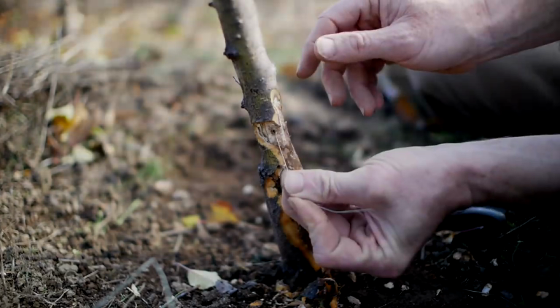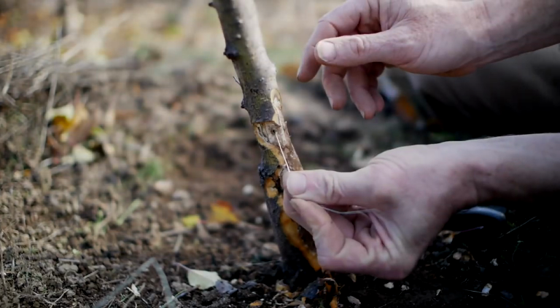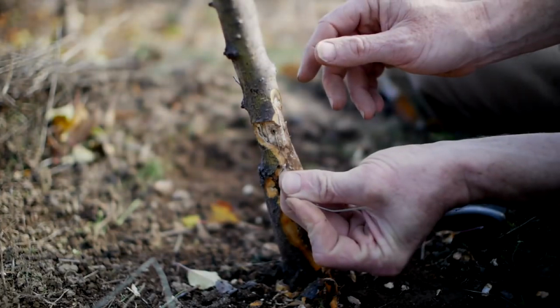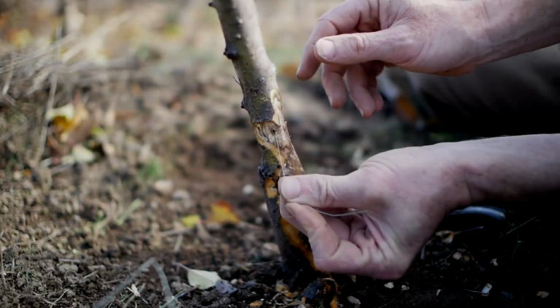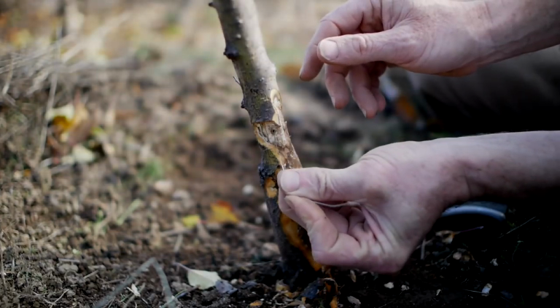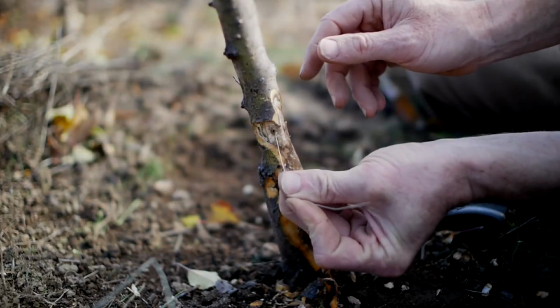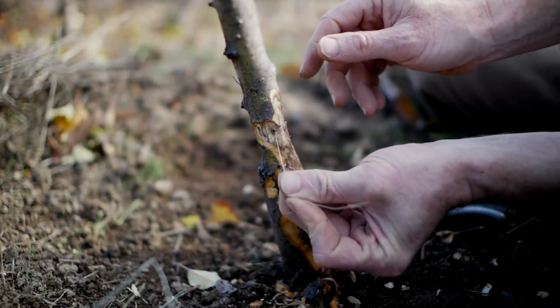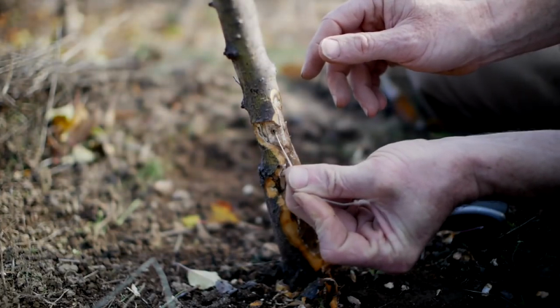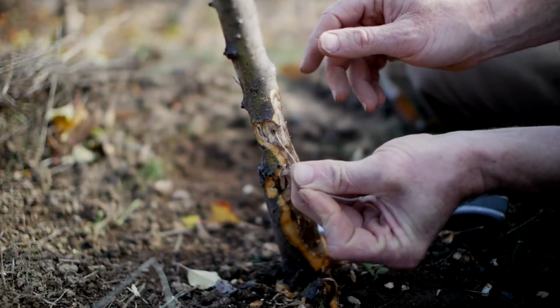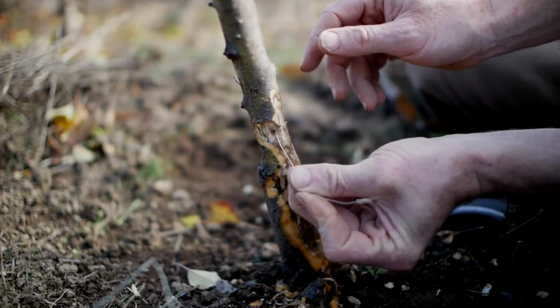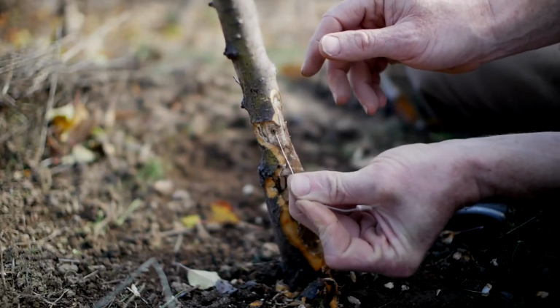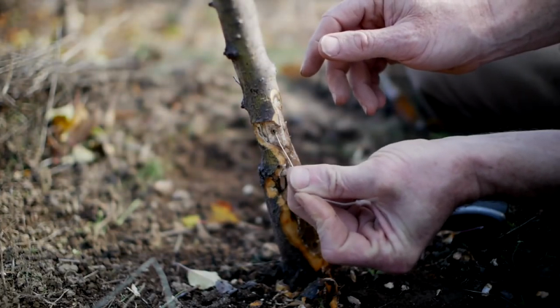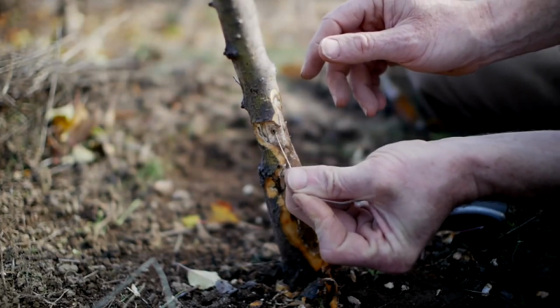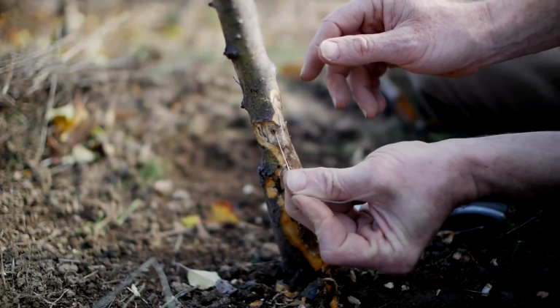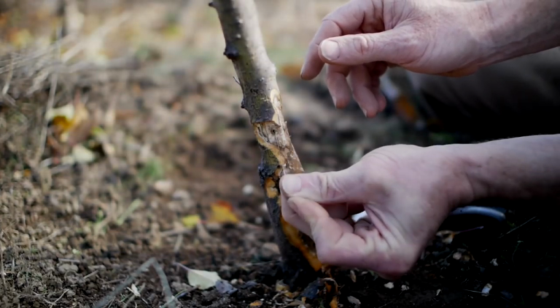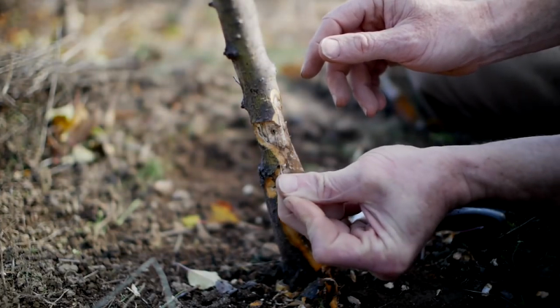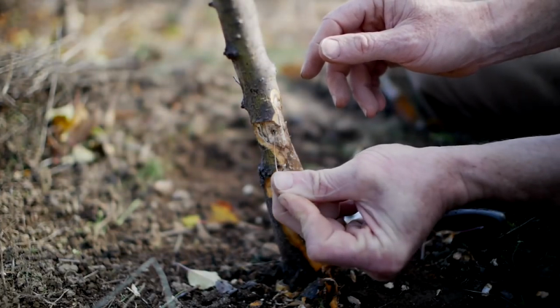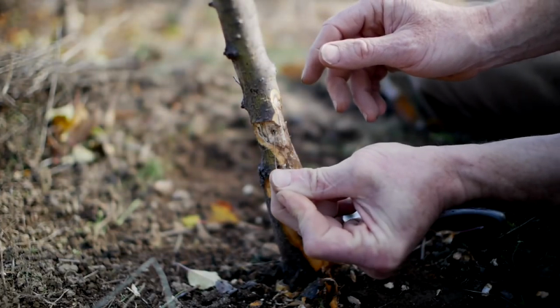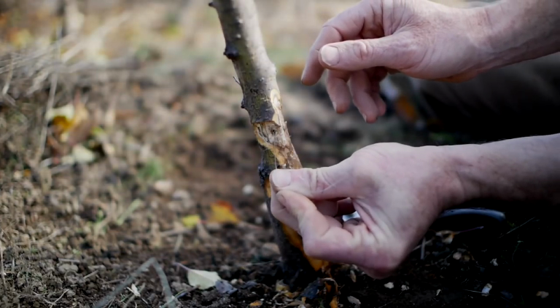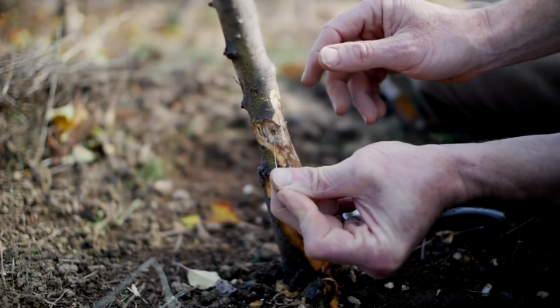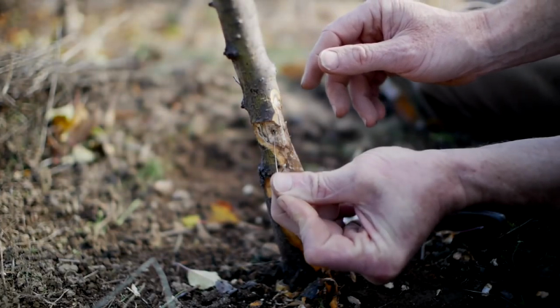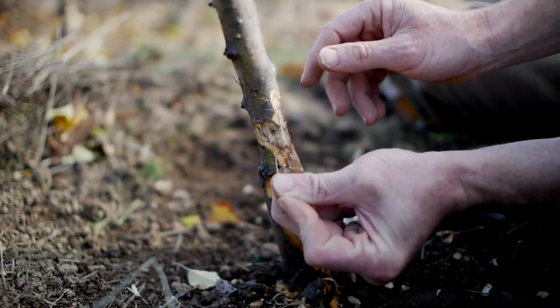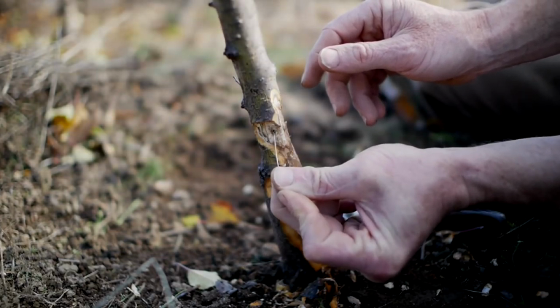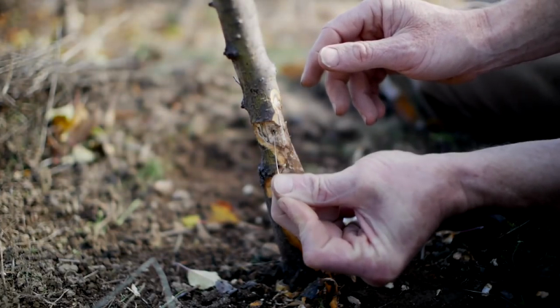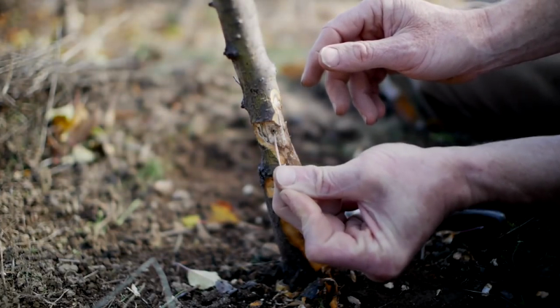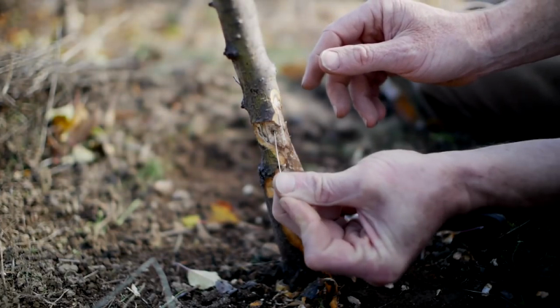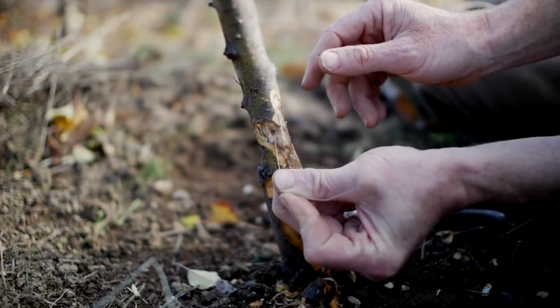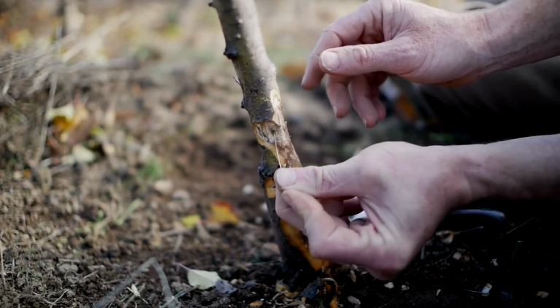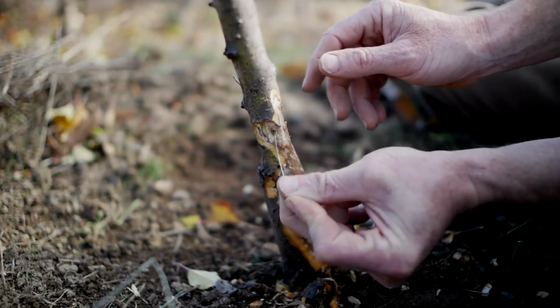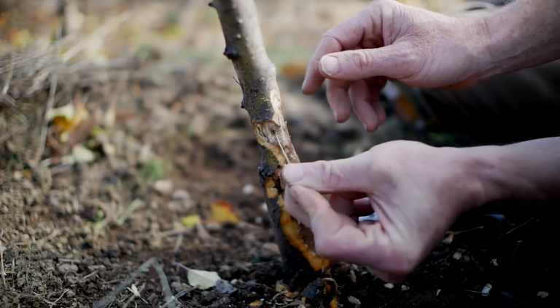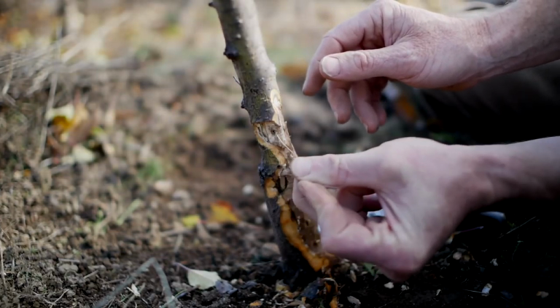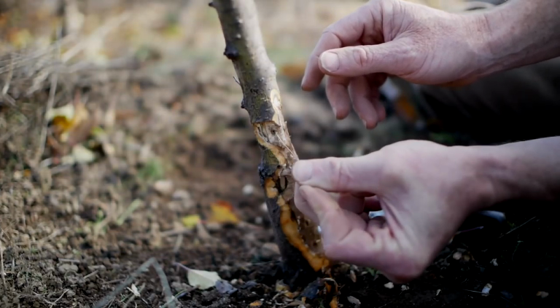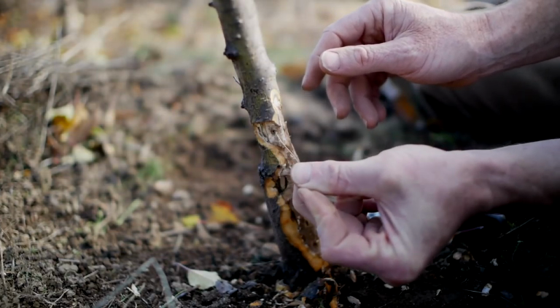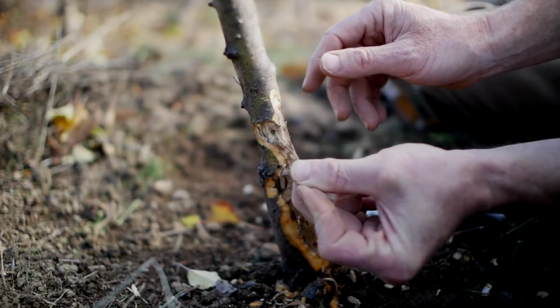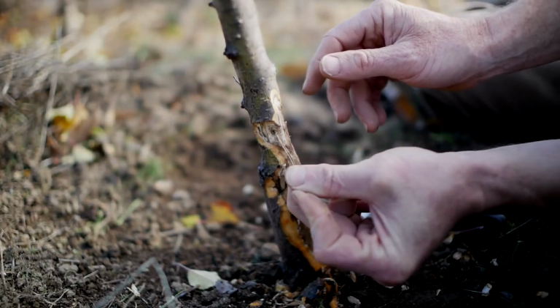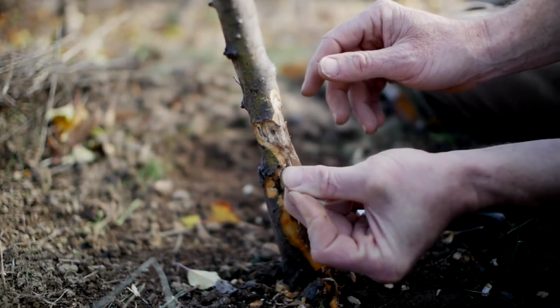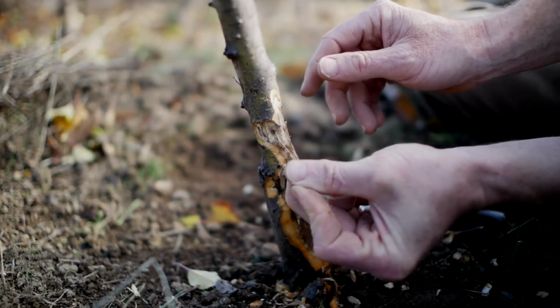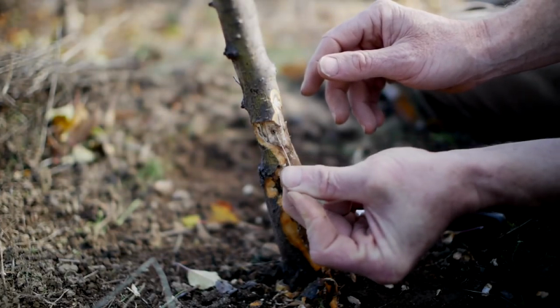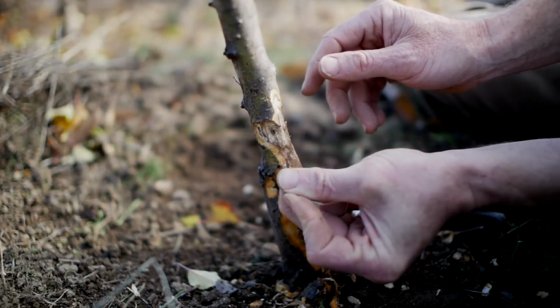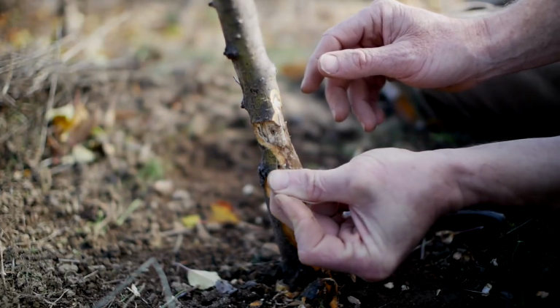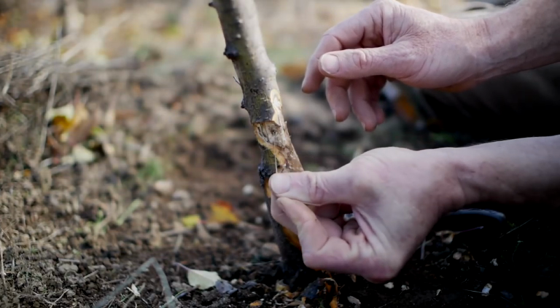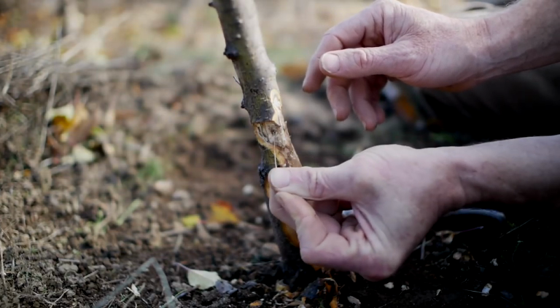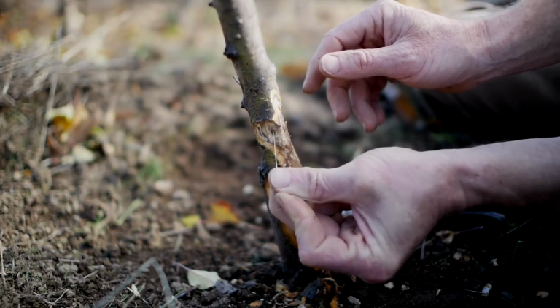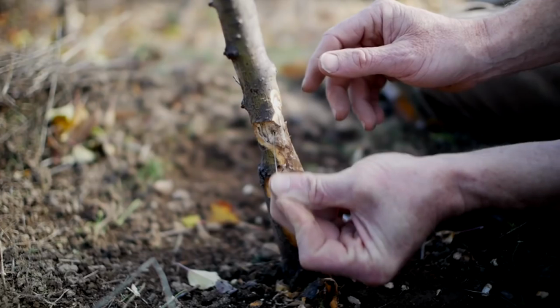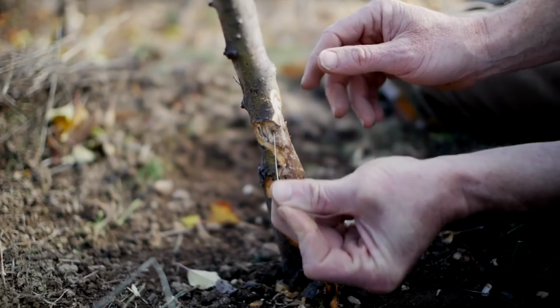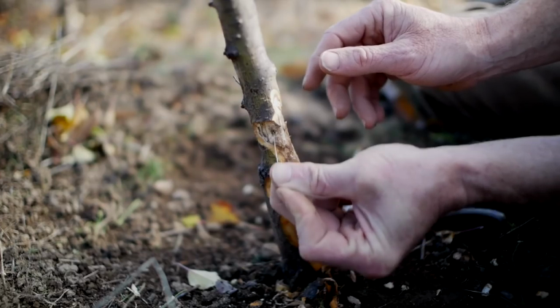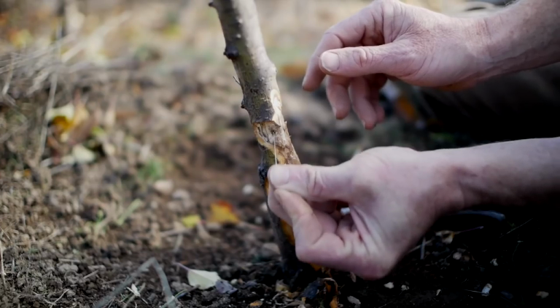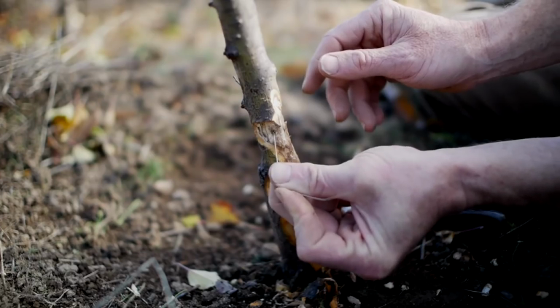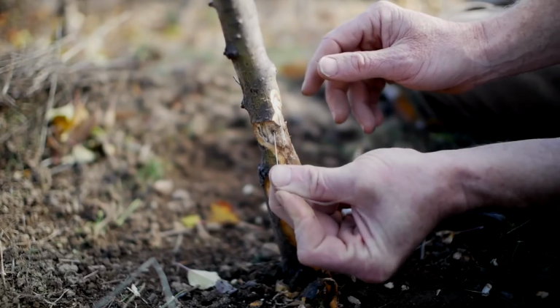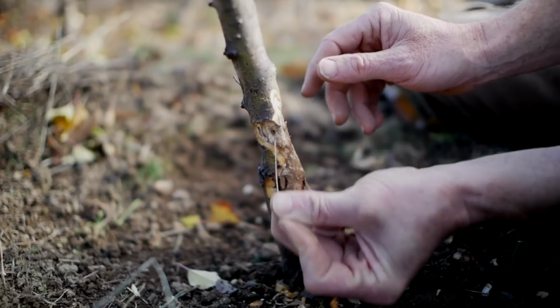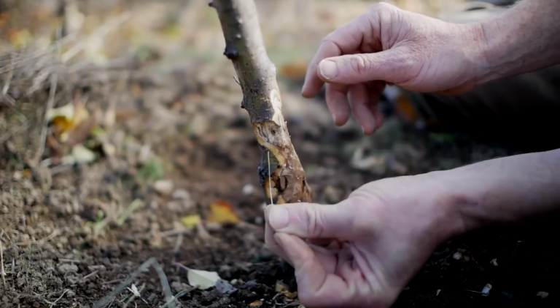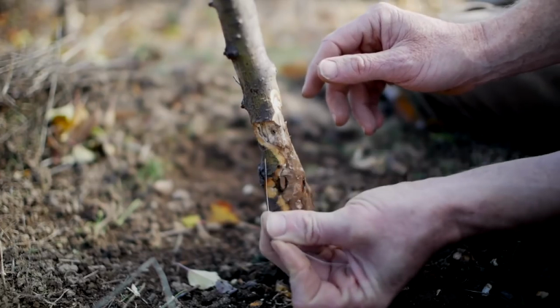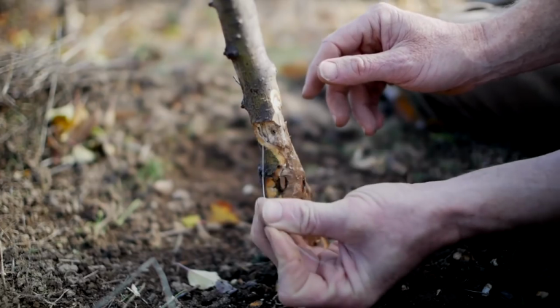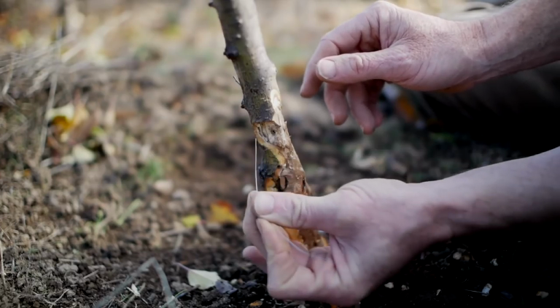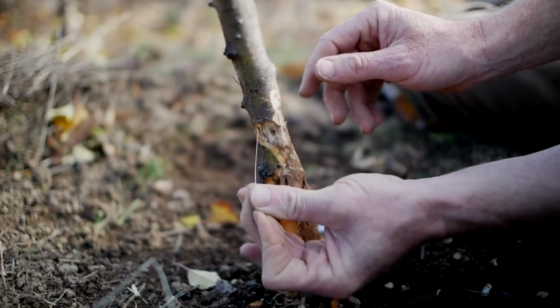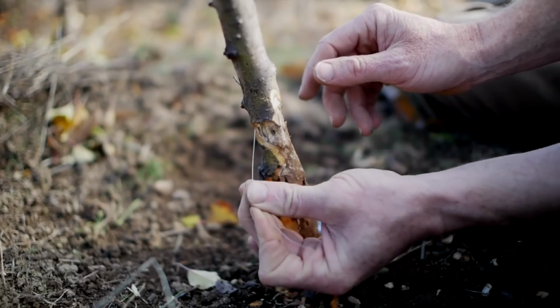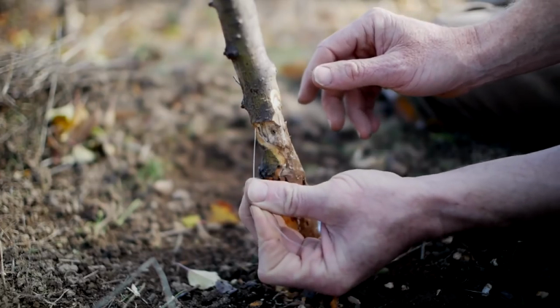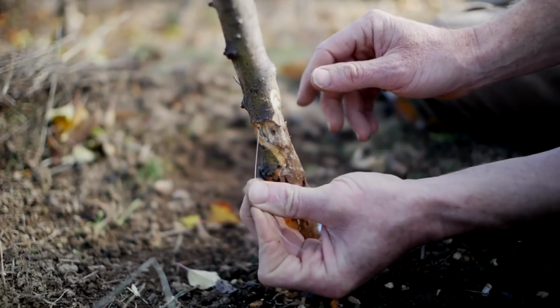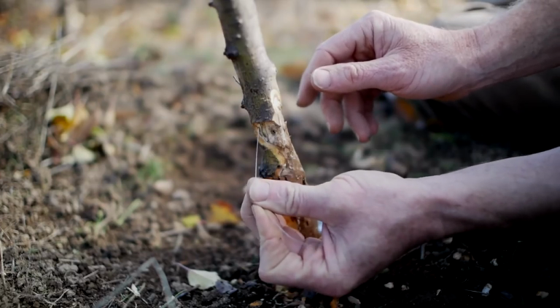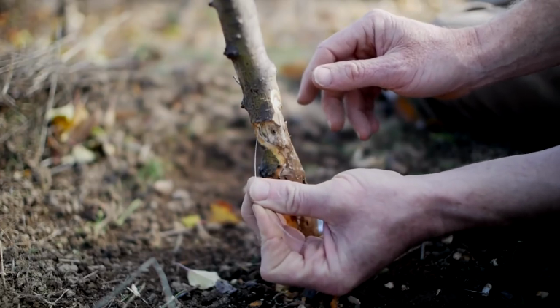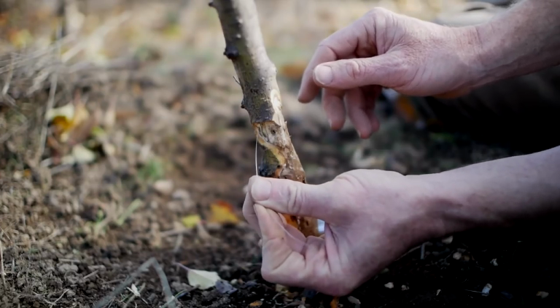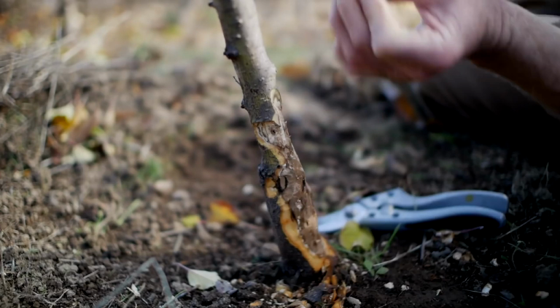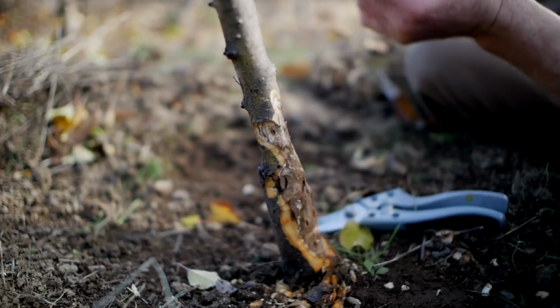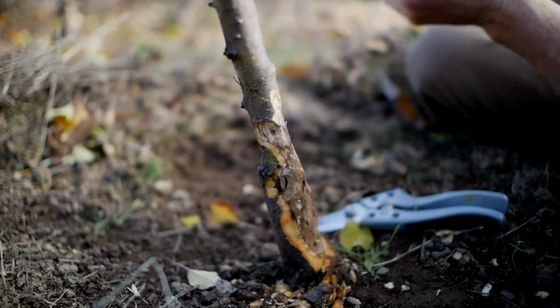You don't necessarily know if you get them or not — just feel around in there and get the wire to go as high as you can.